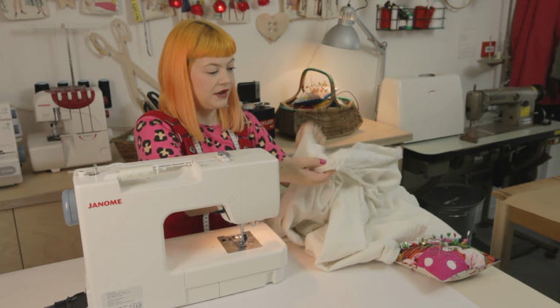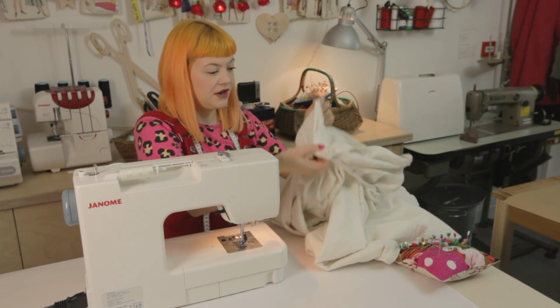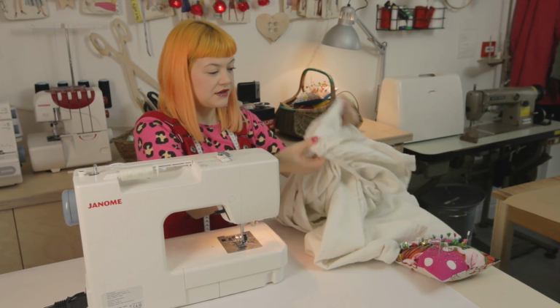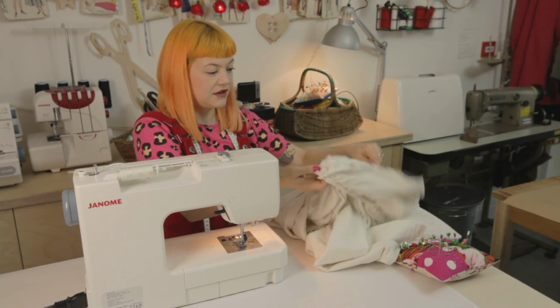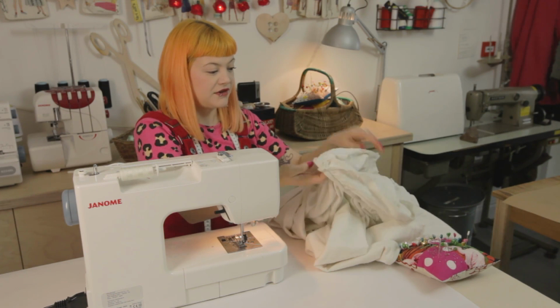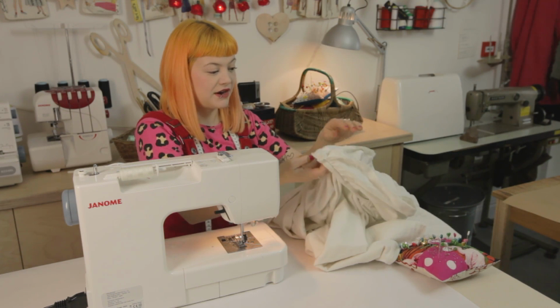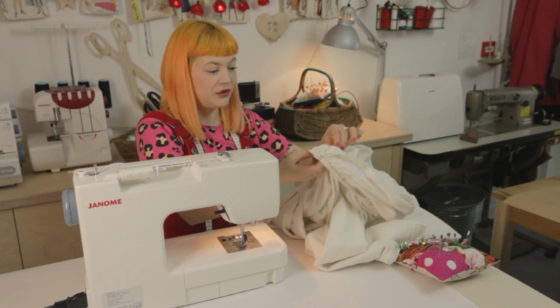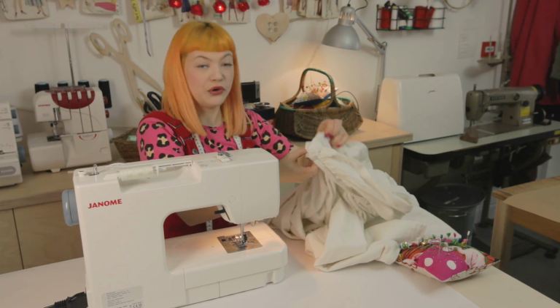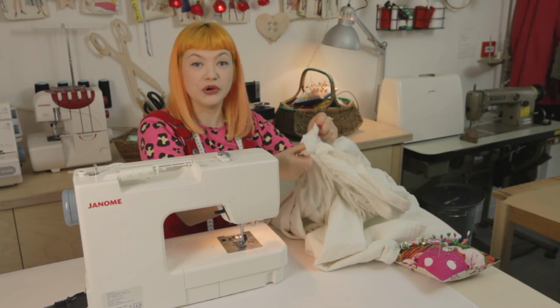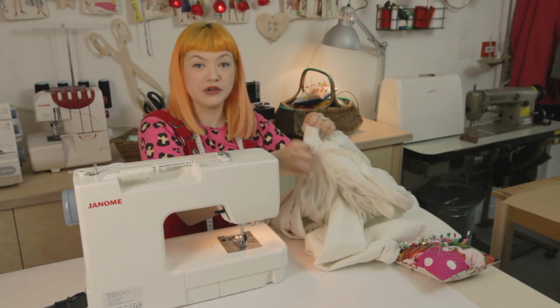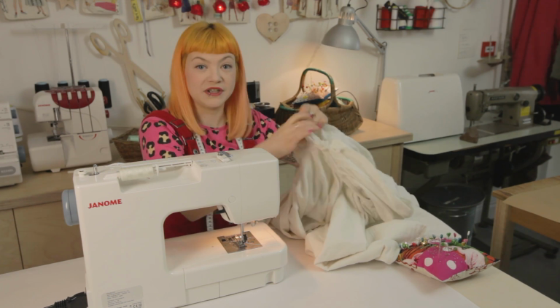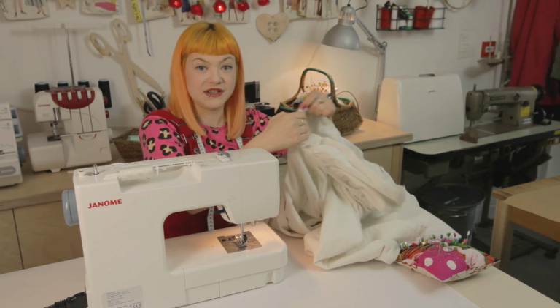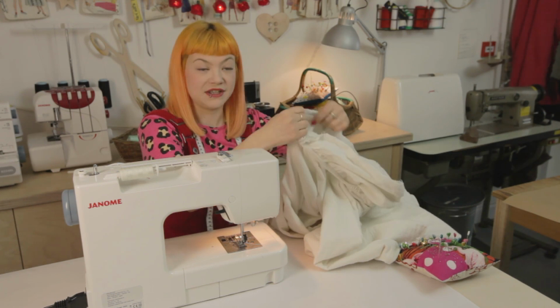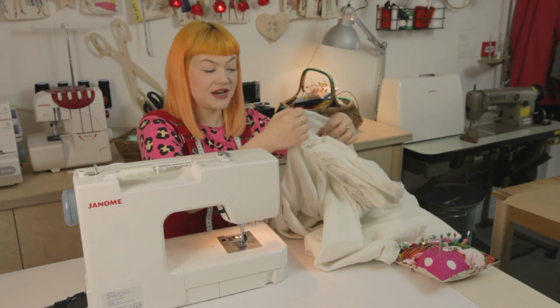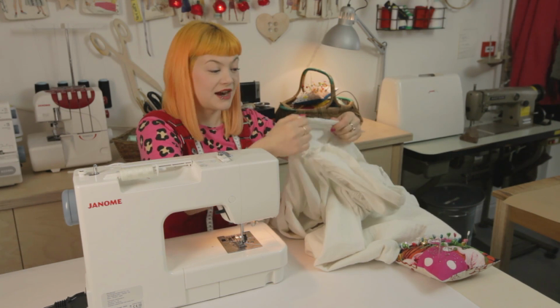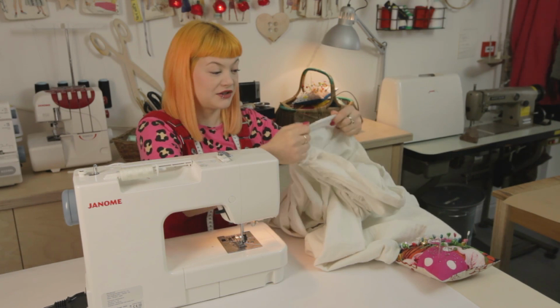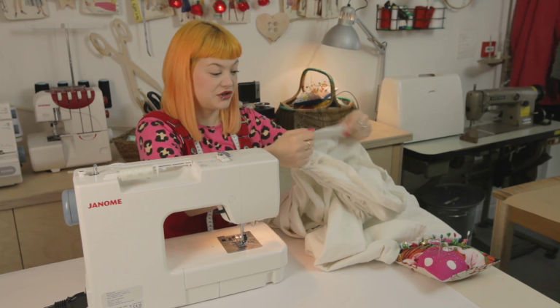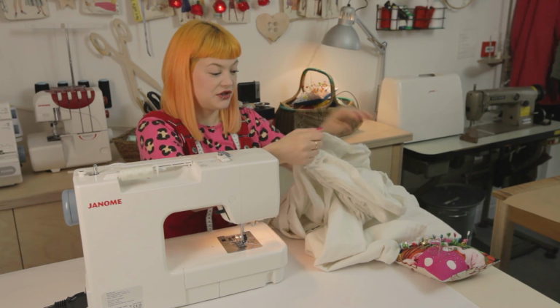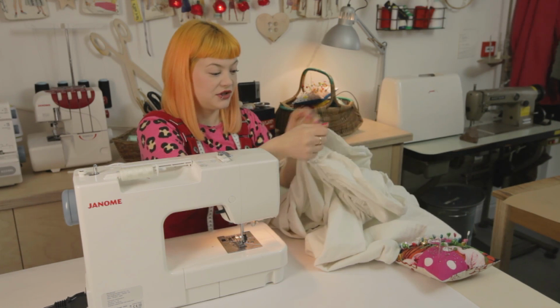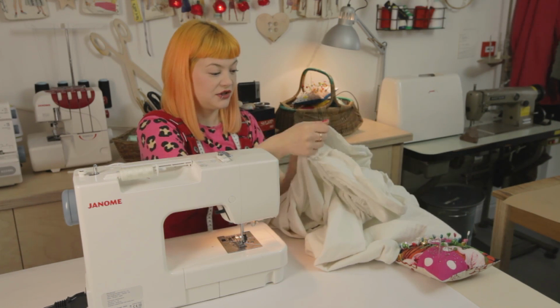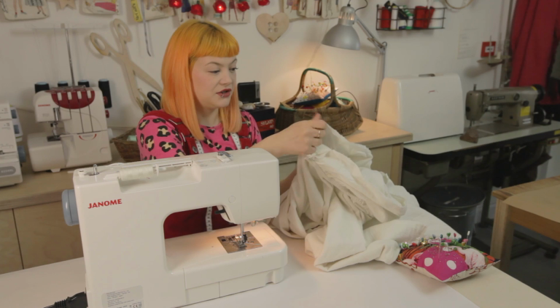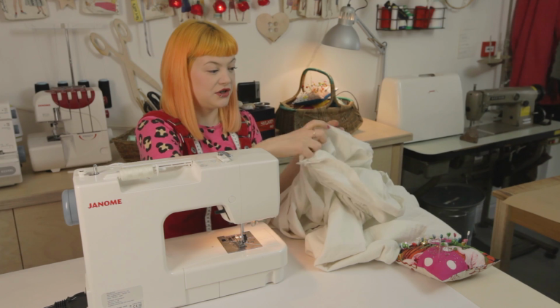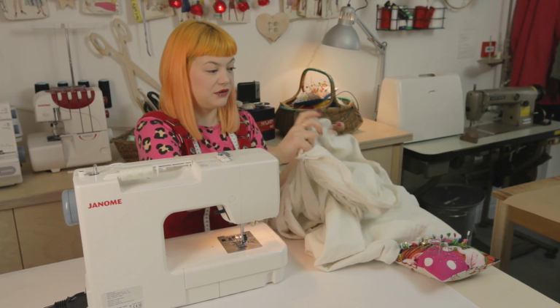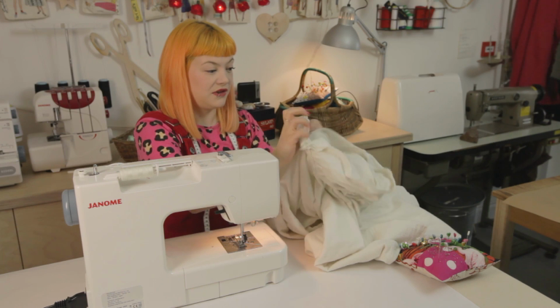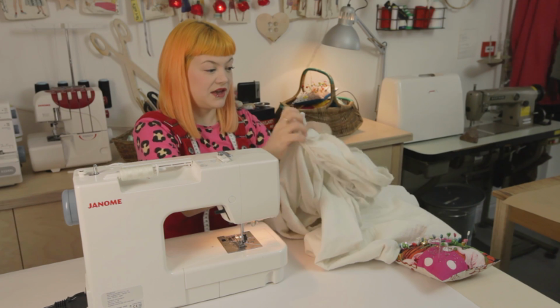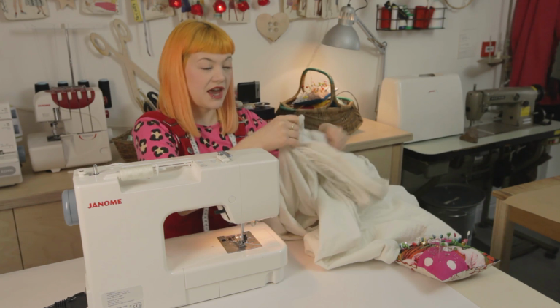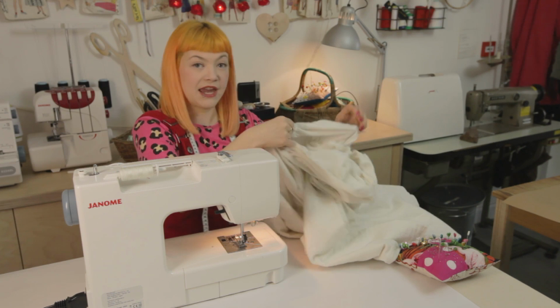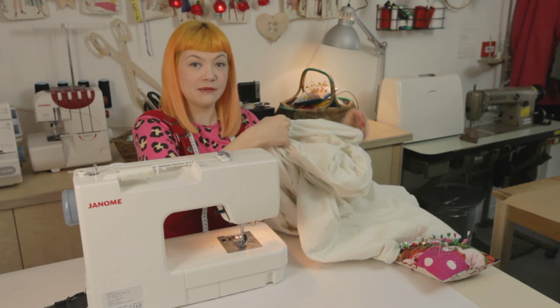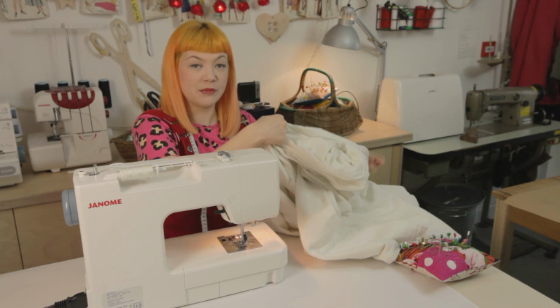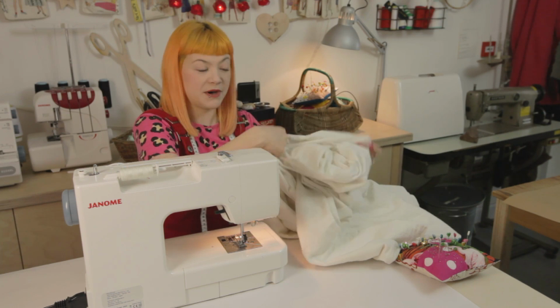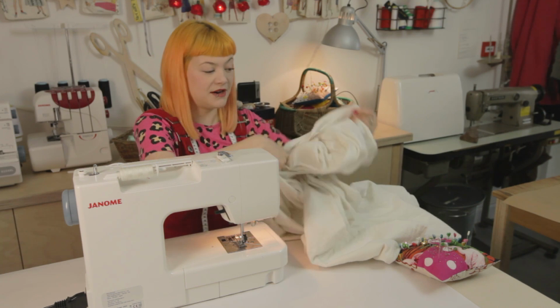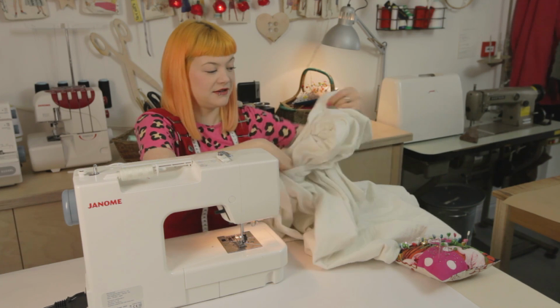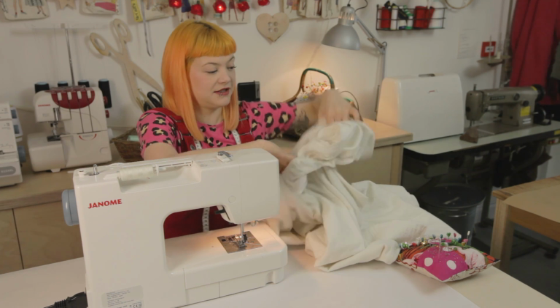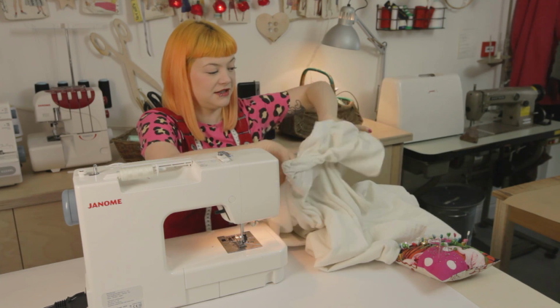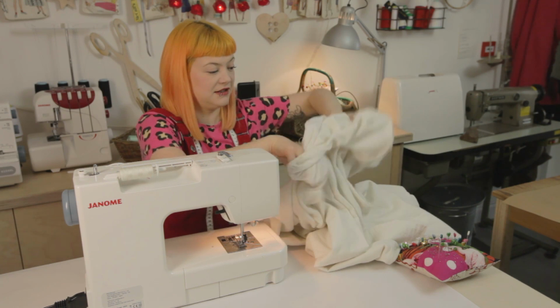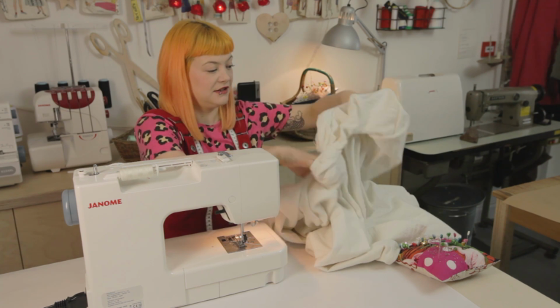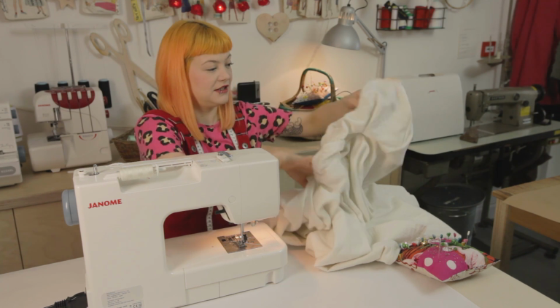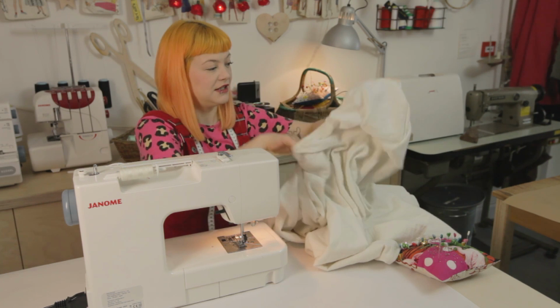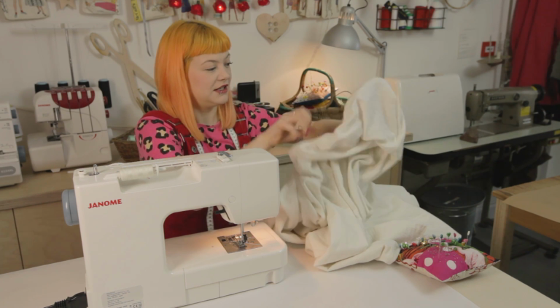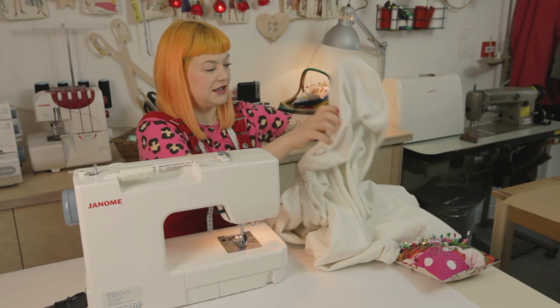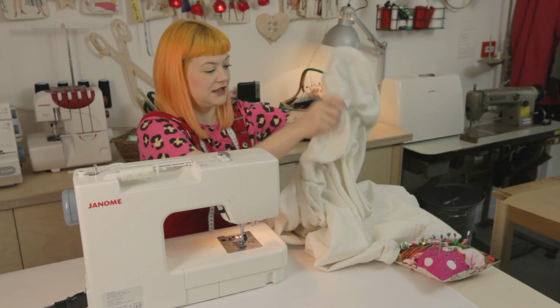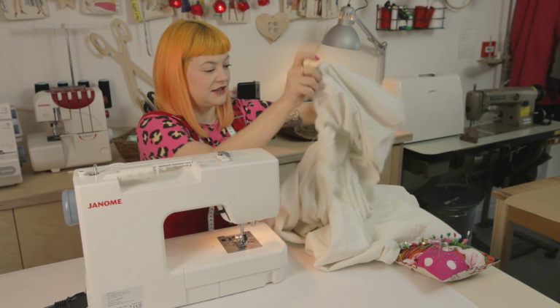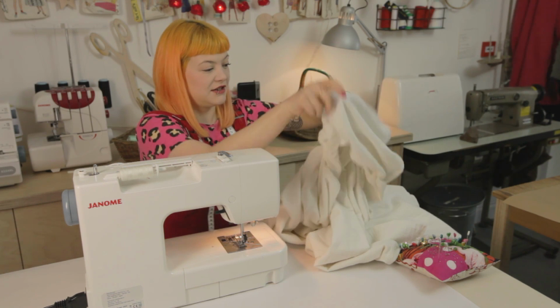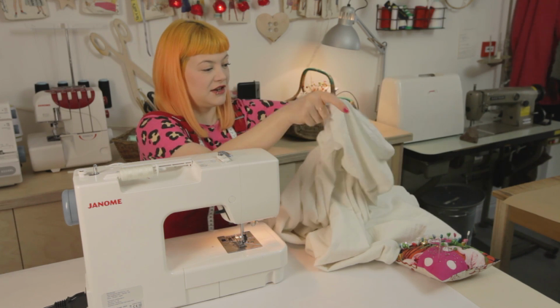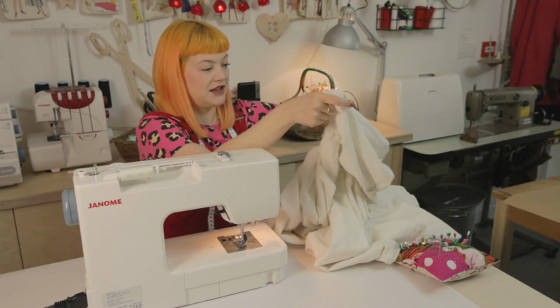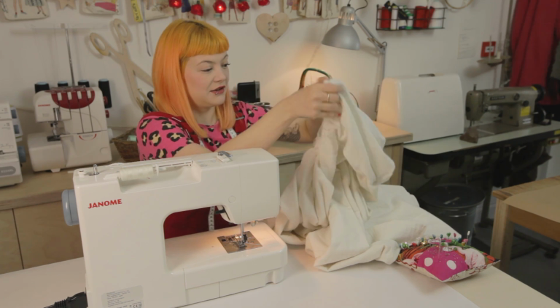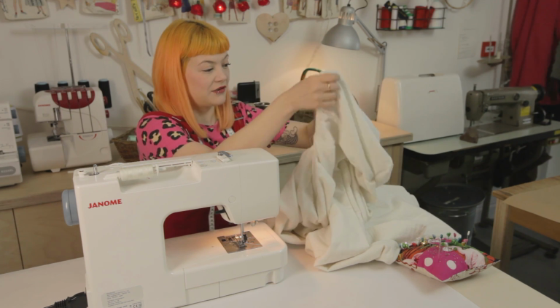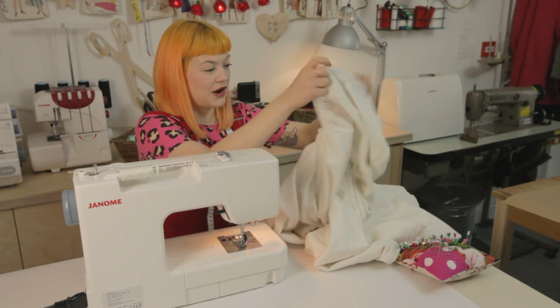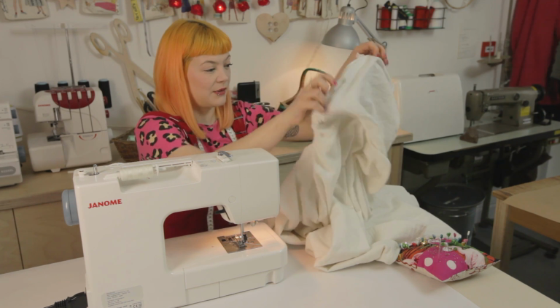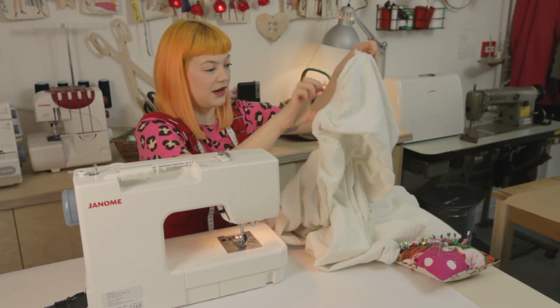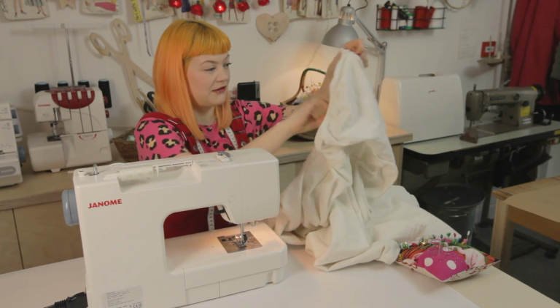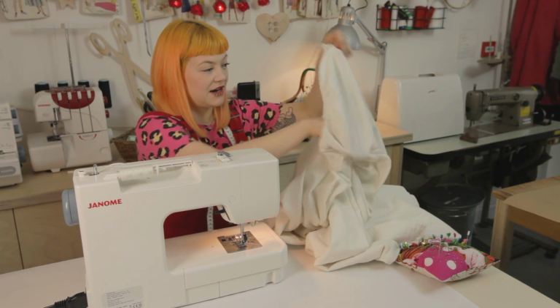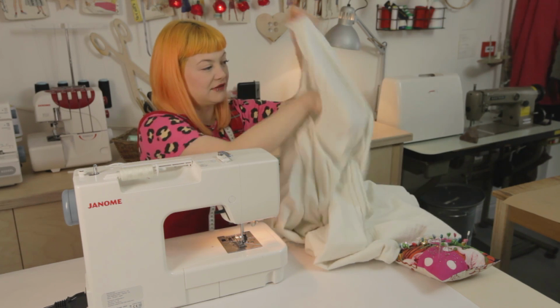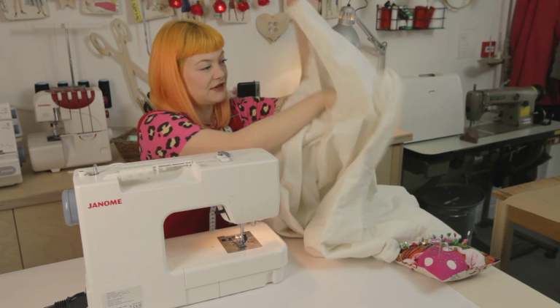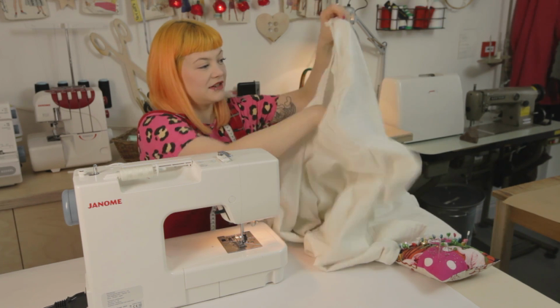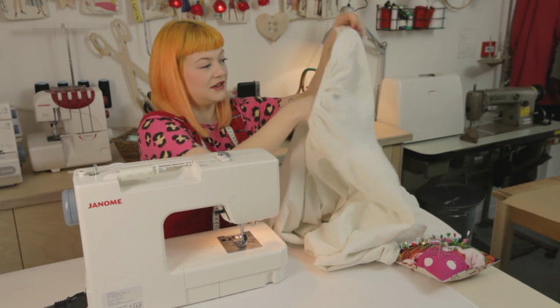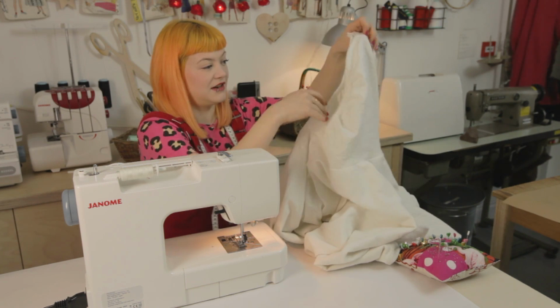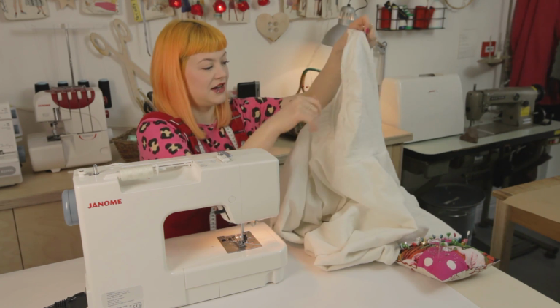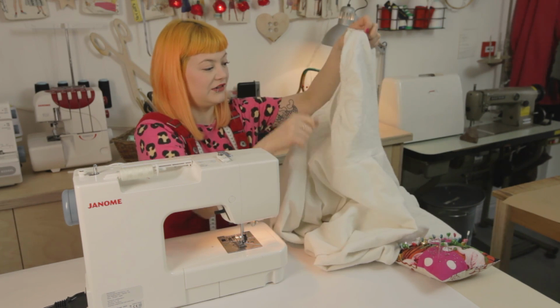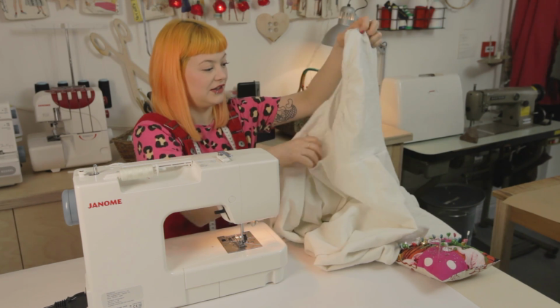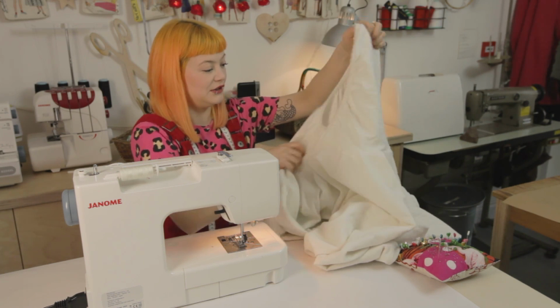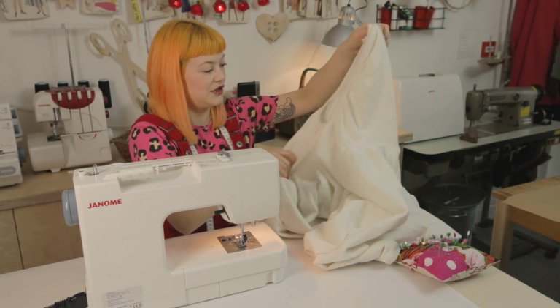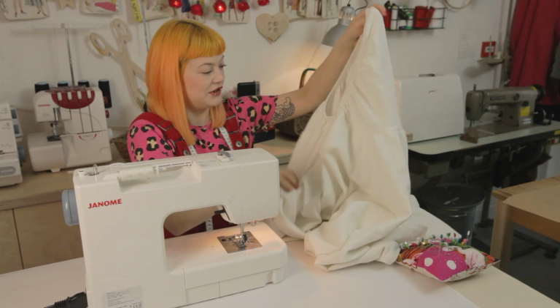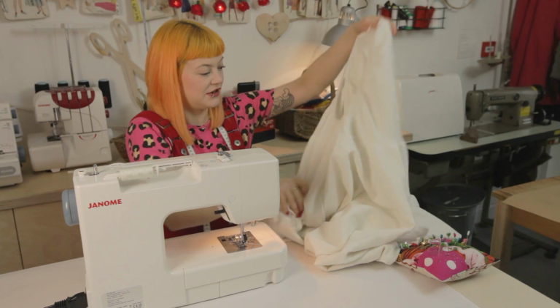We're now going to sew on the machine all the way around this edge where we've pinned it. Now your hood is attached to the cape part — let's turn it the right way around and have a look.